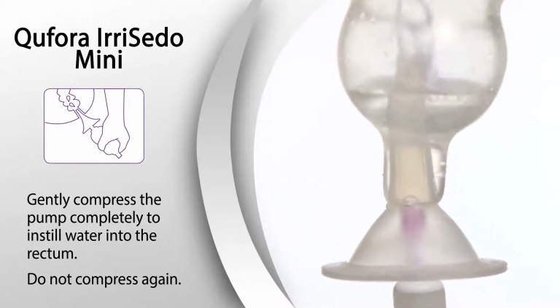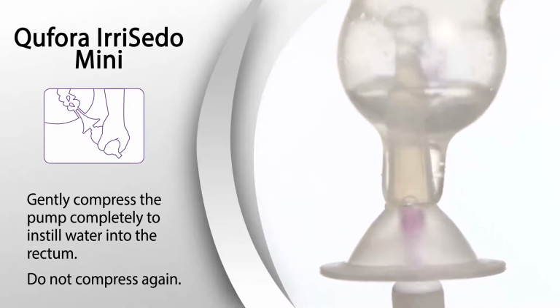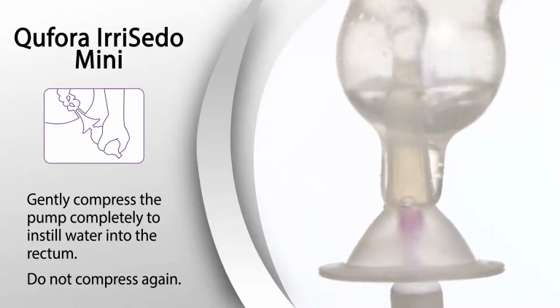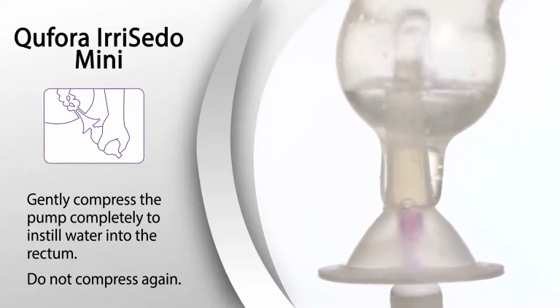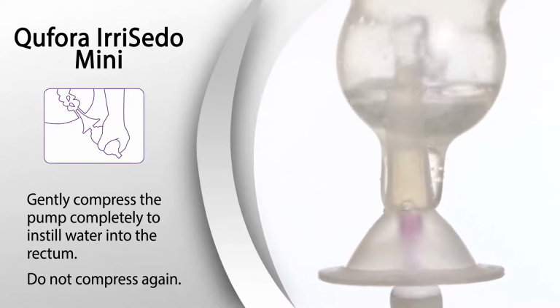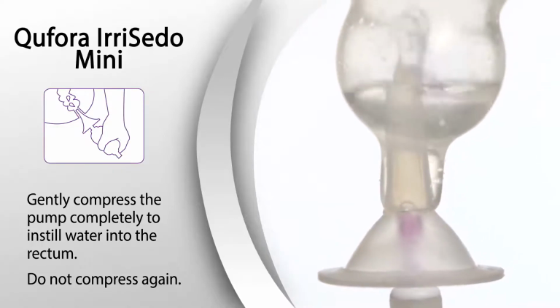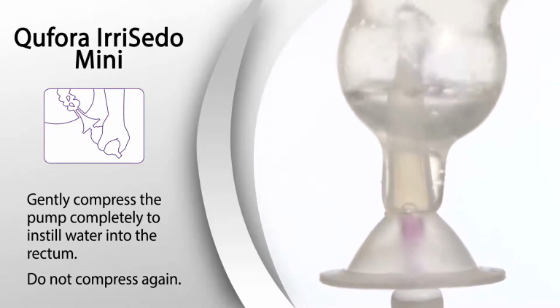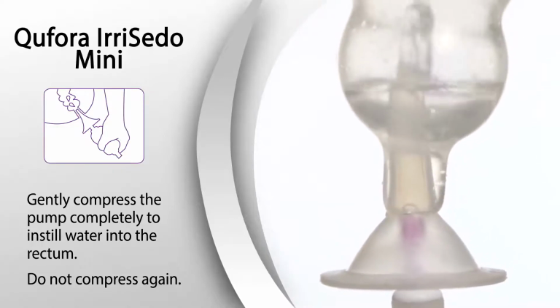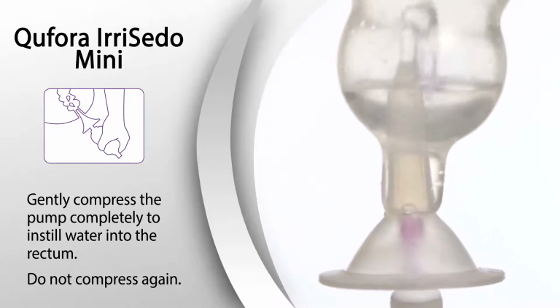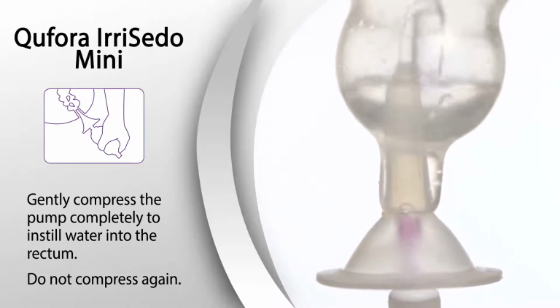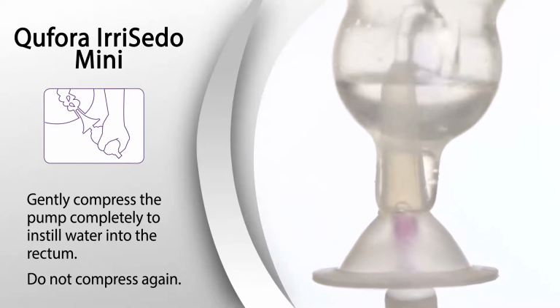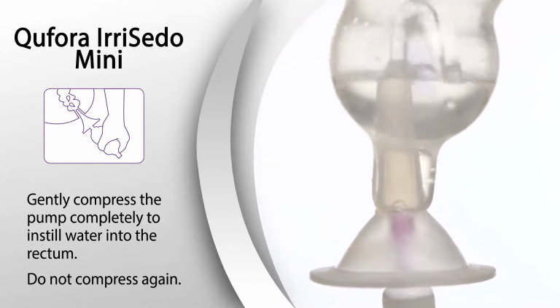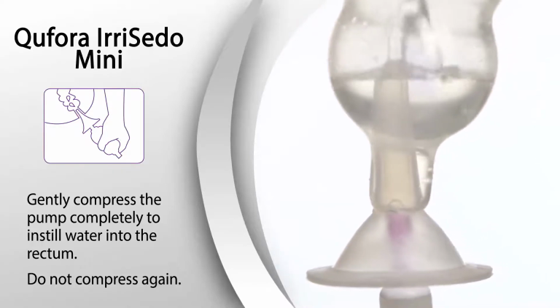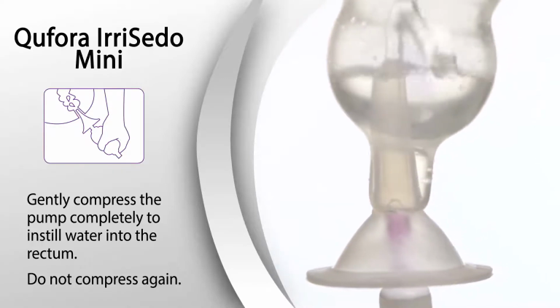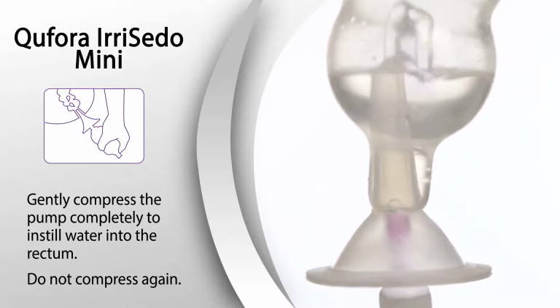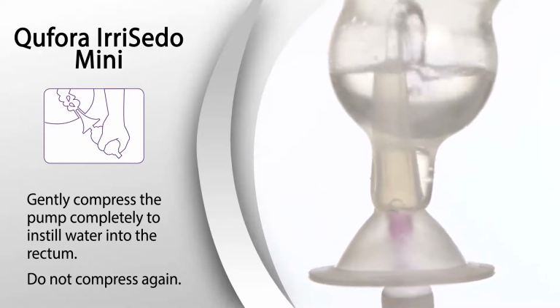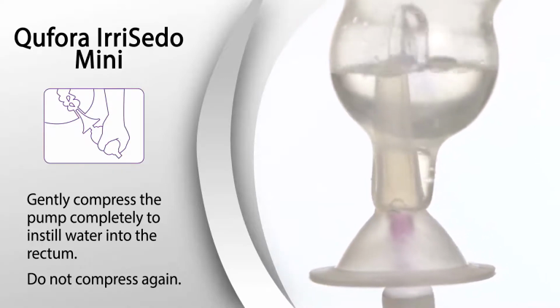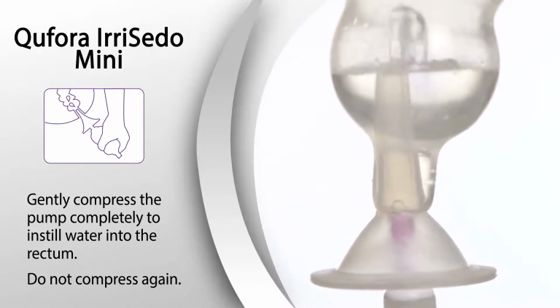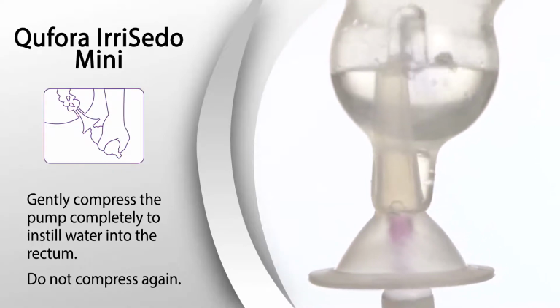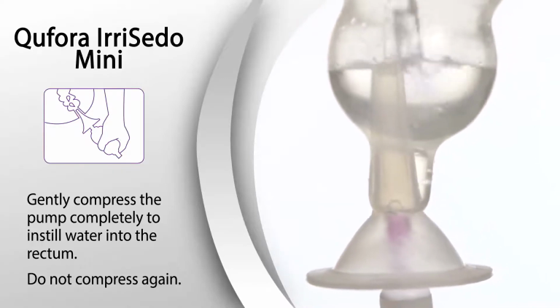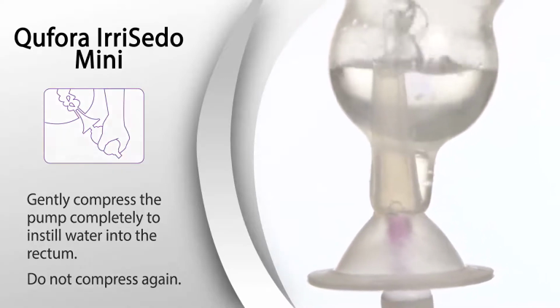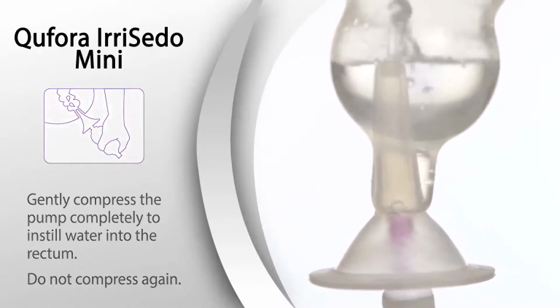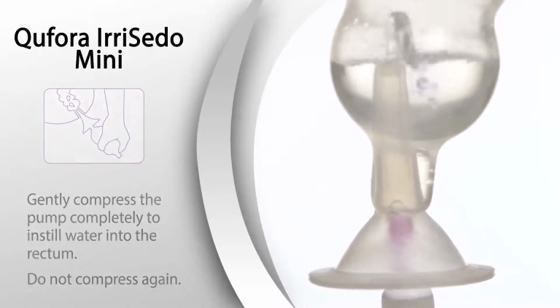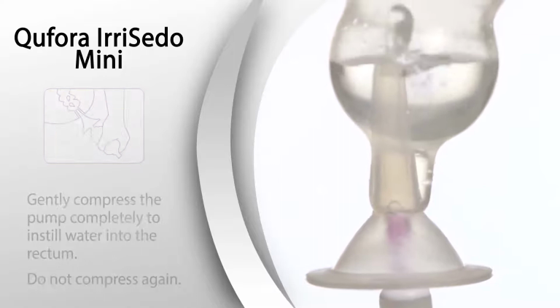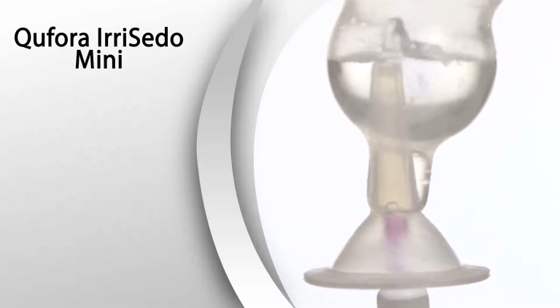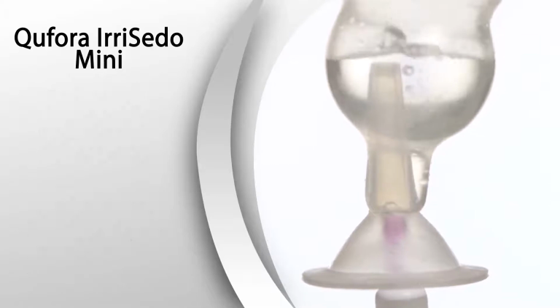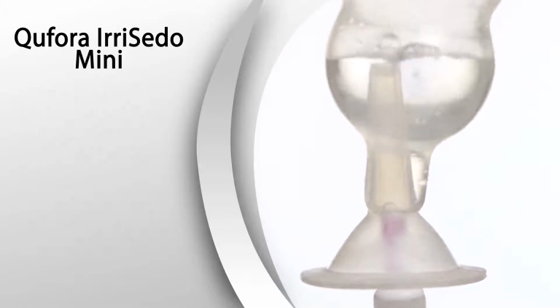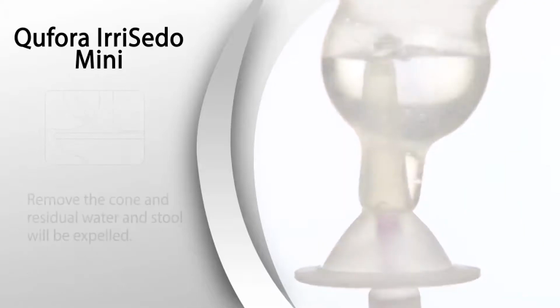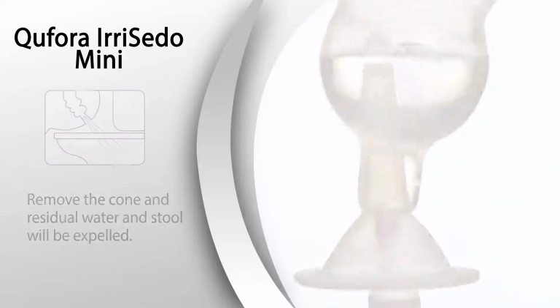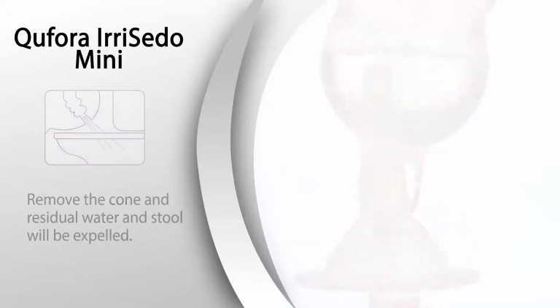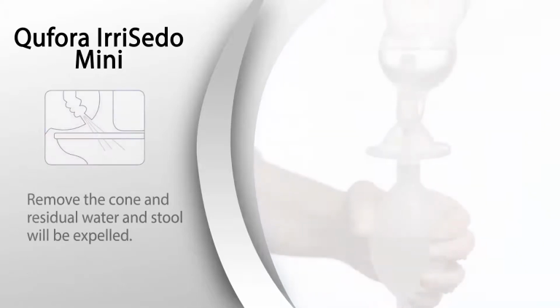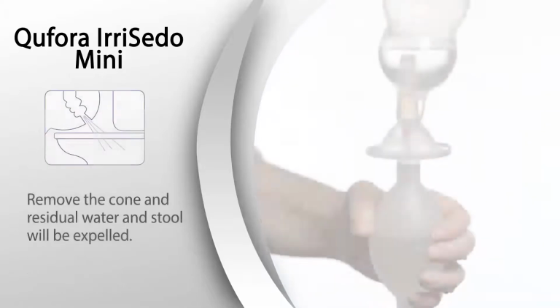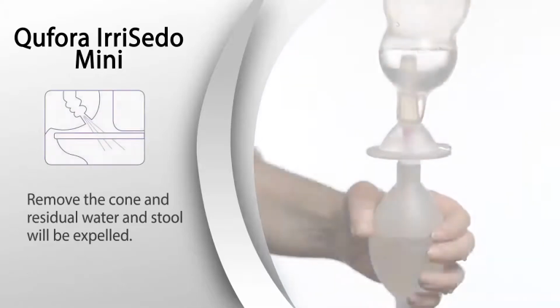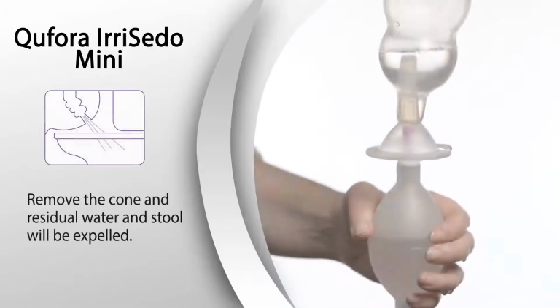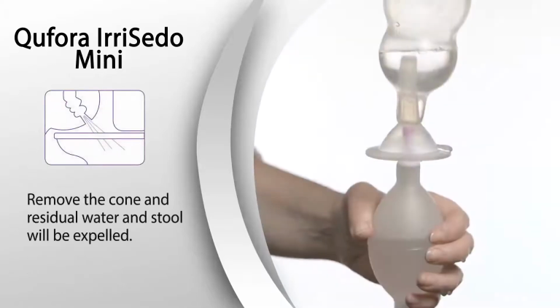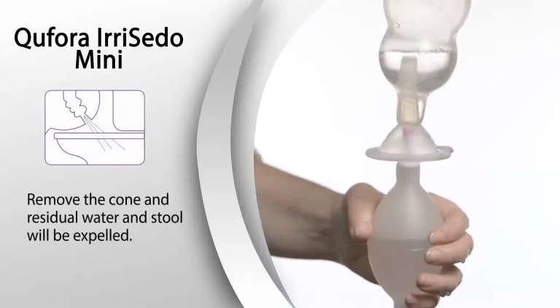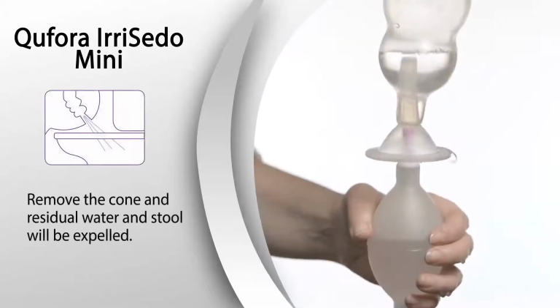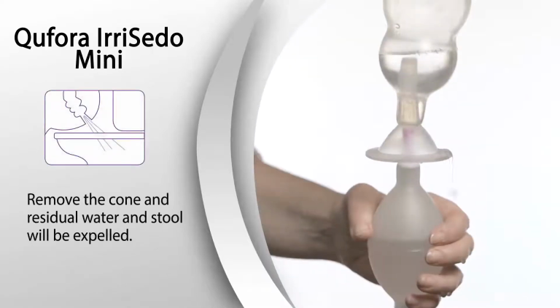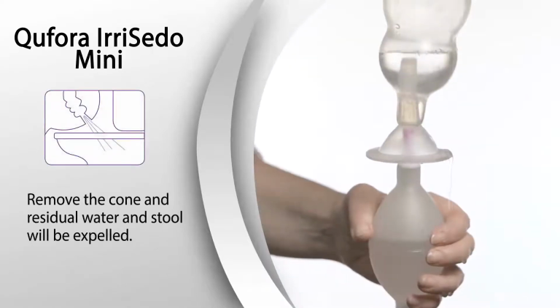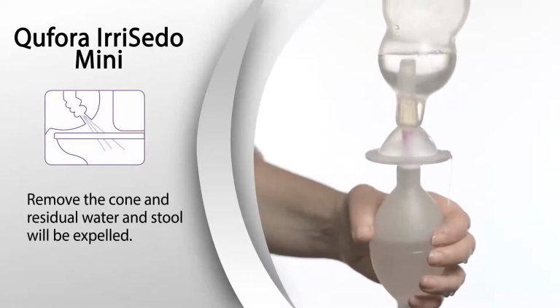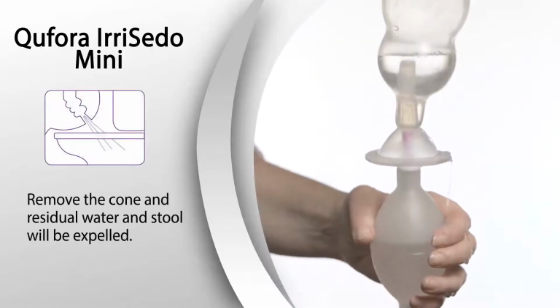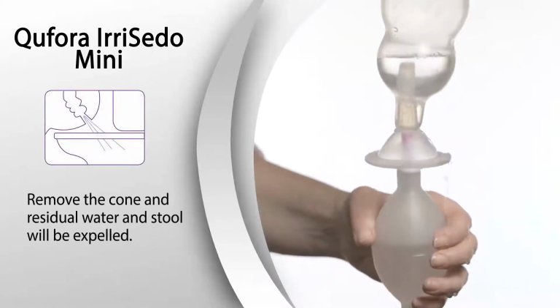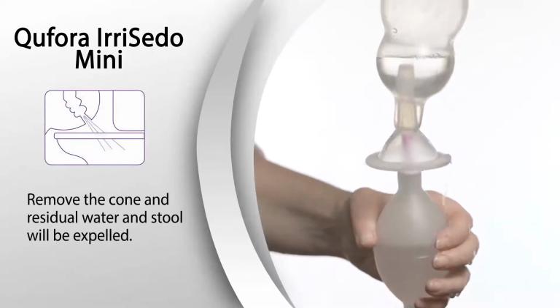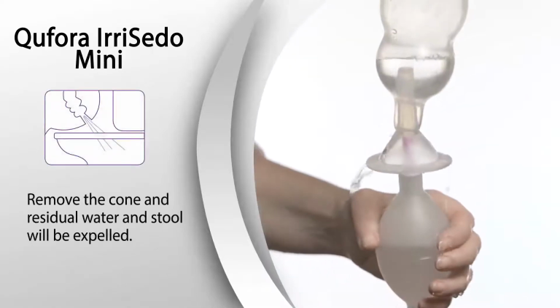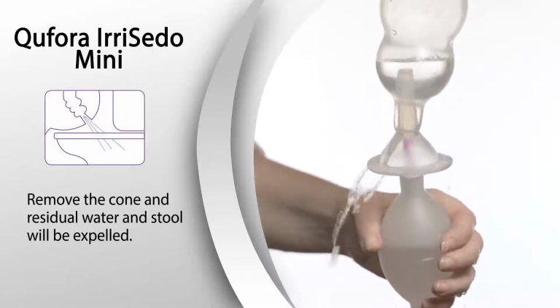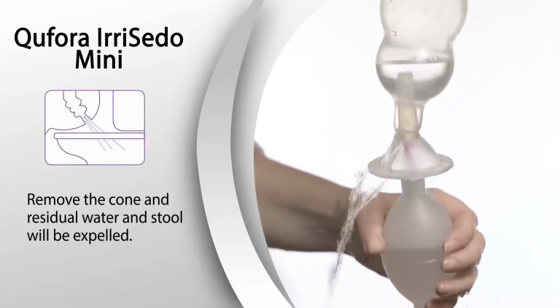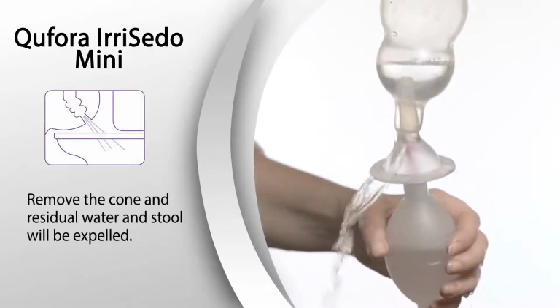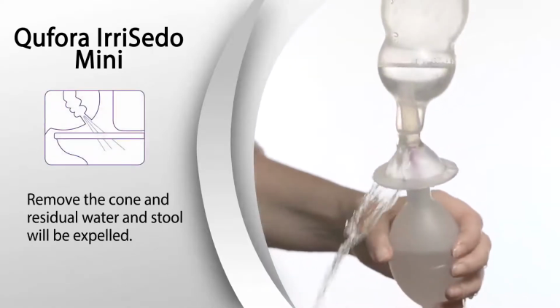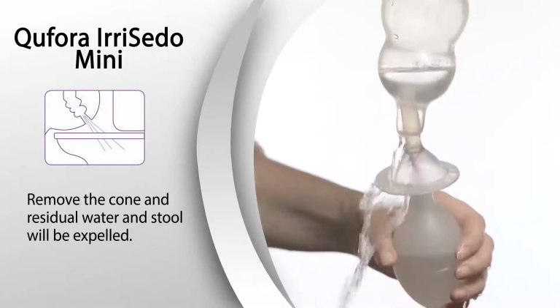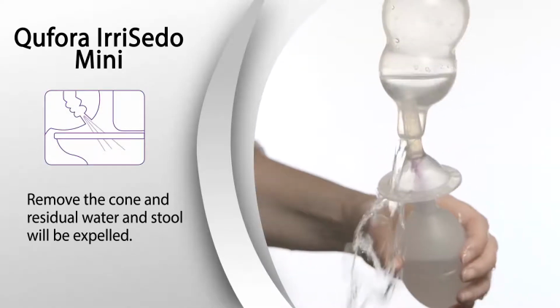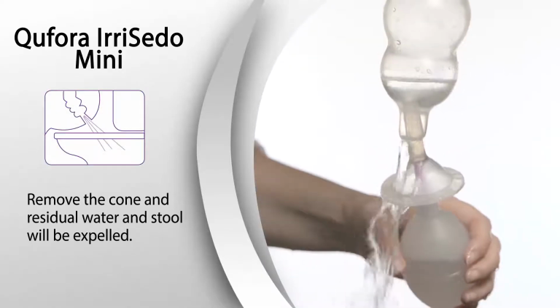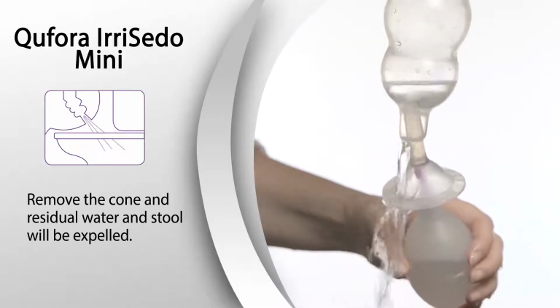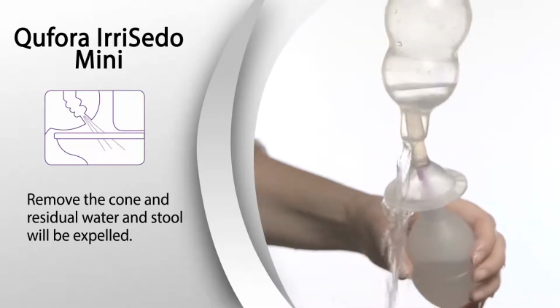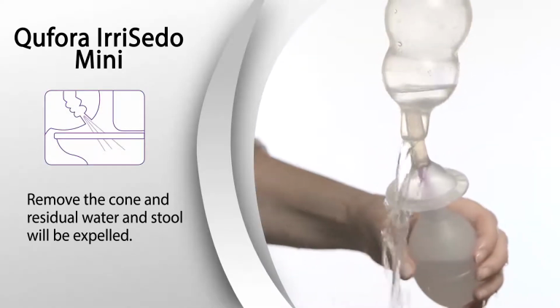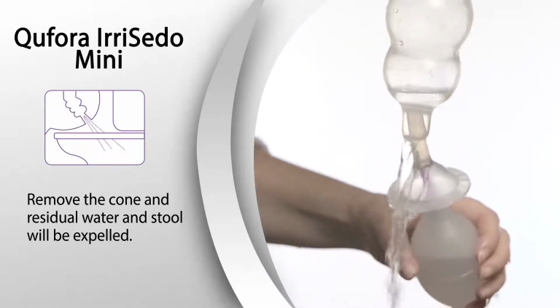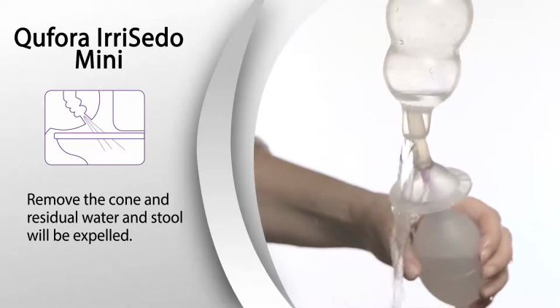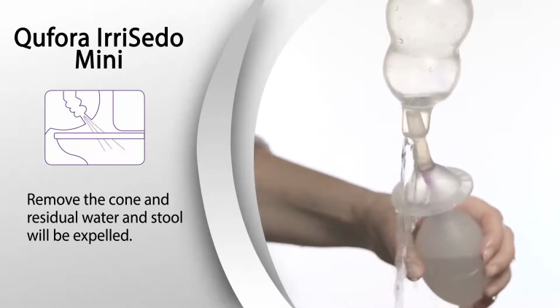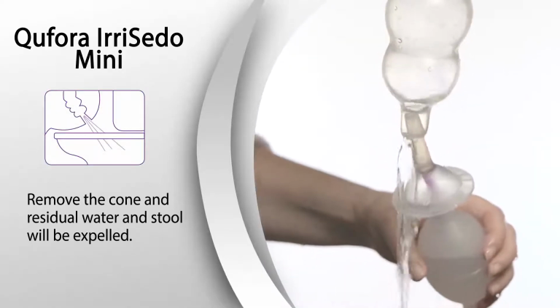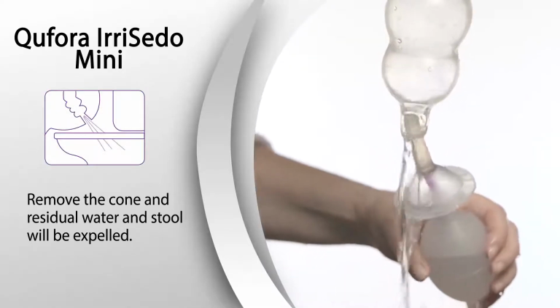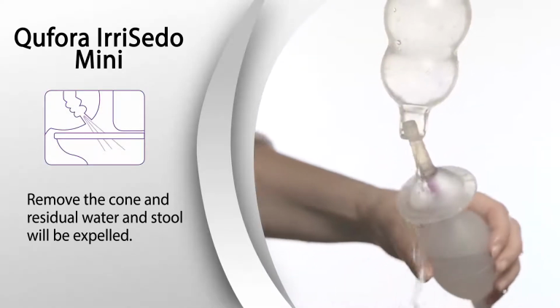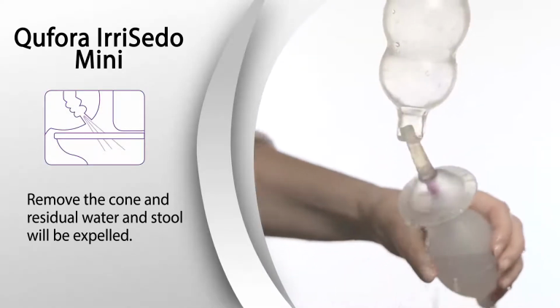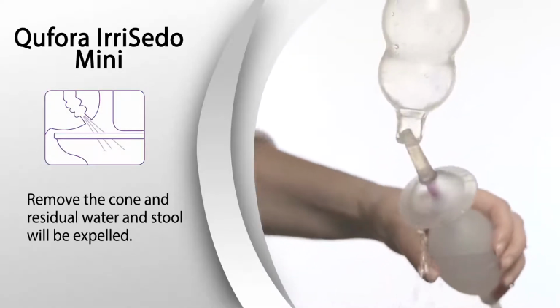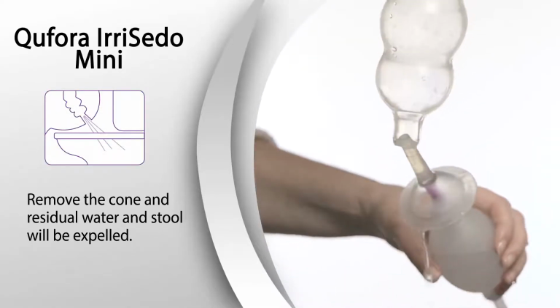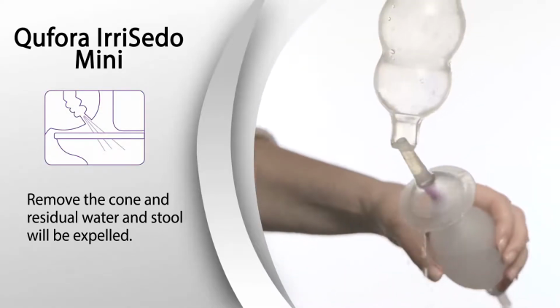Do not compress again. Remove the cone and residual water and stool will then be expelled.